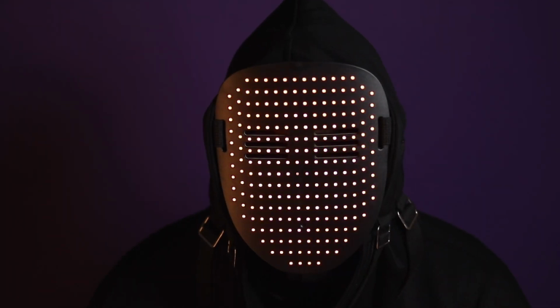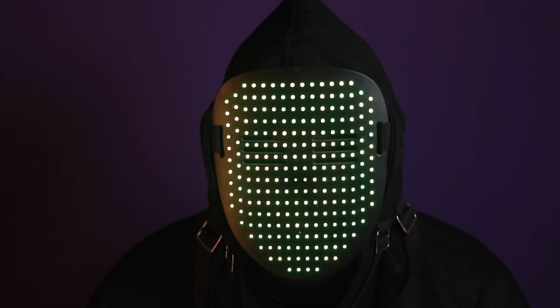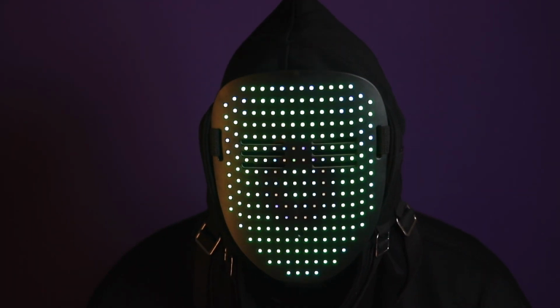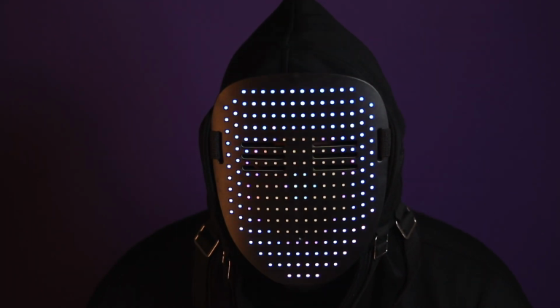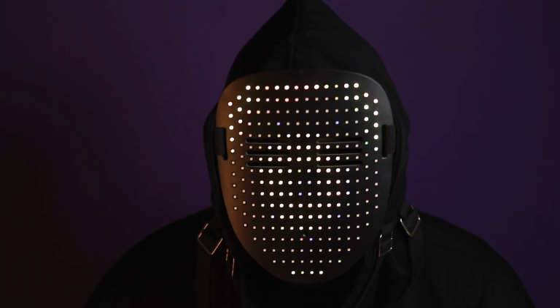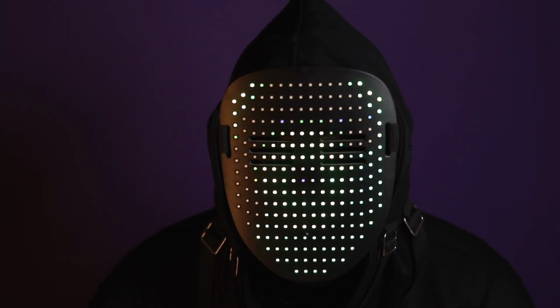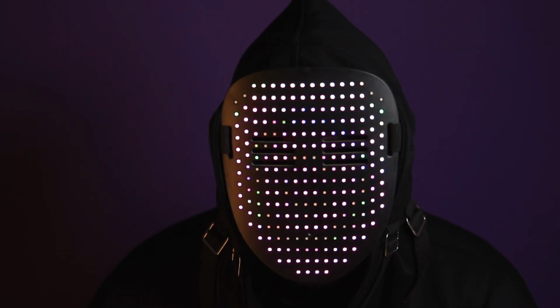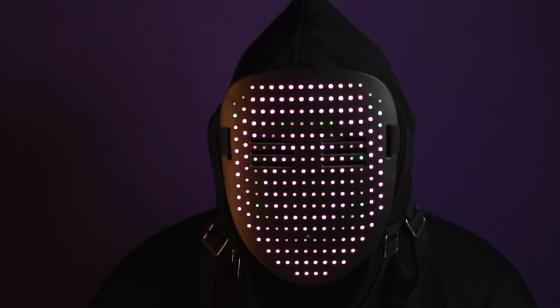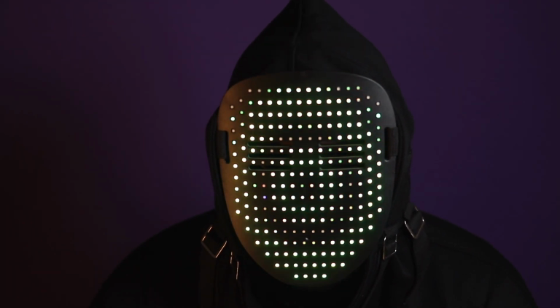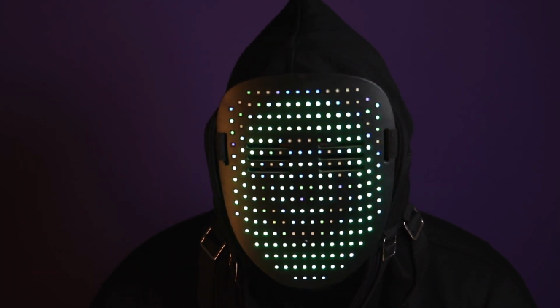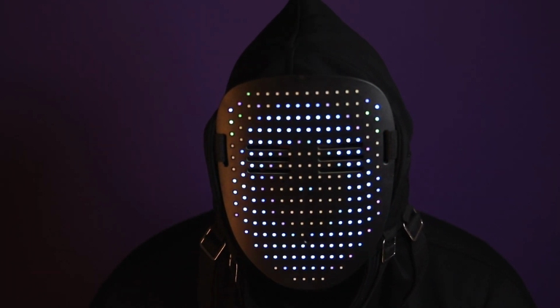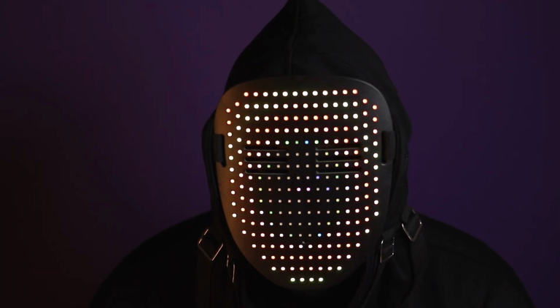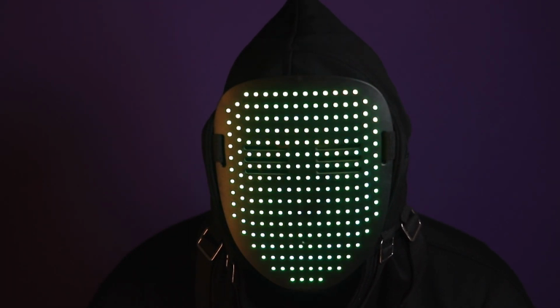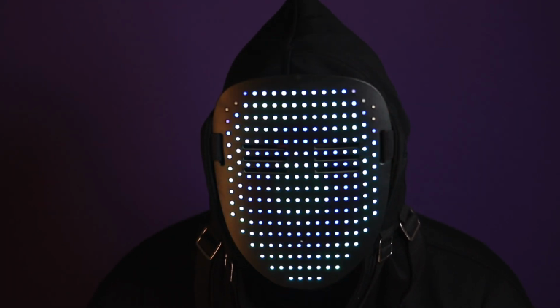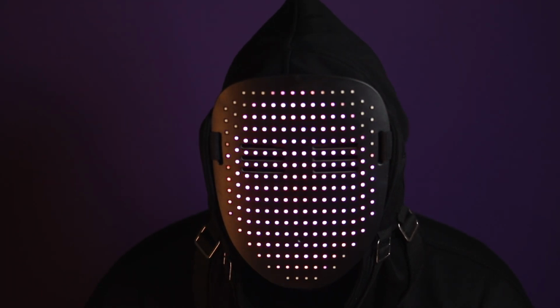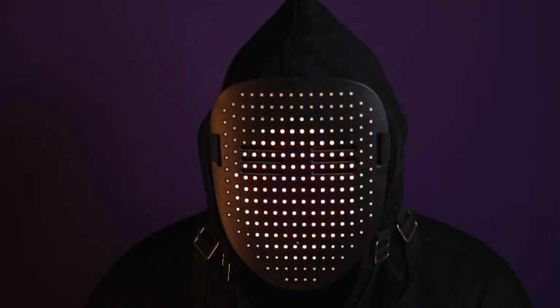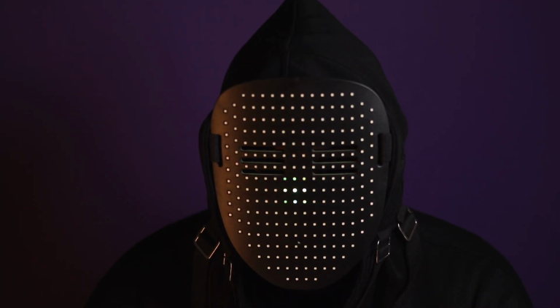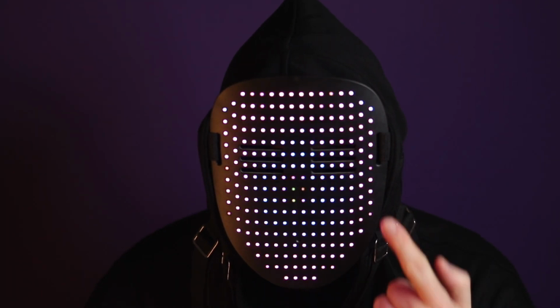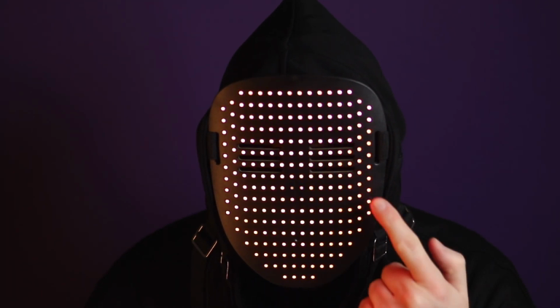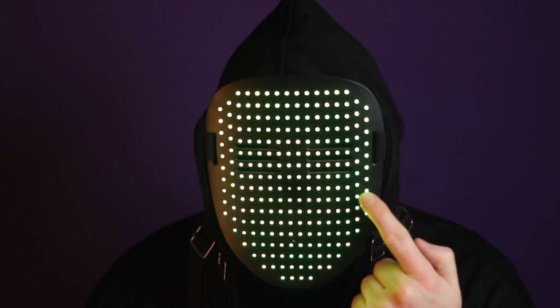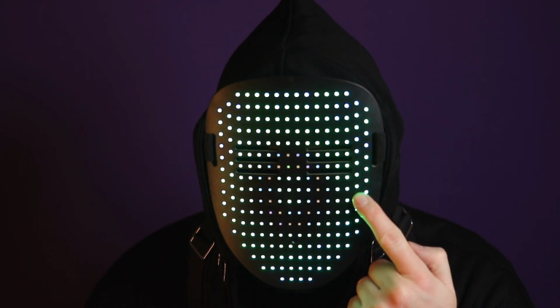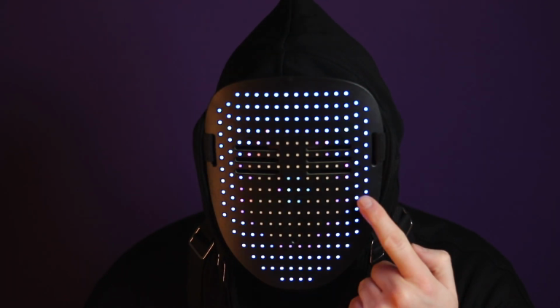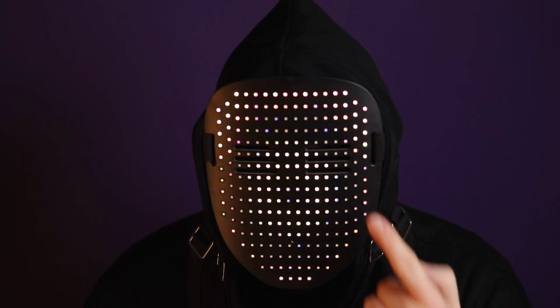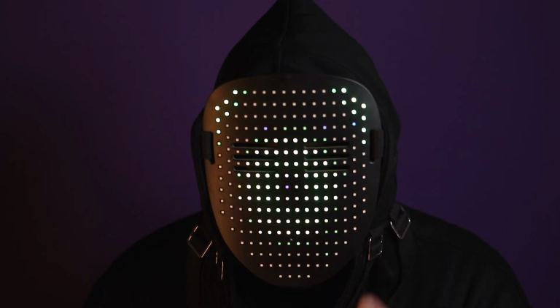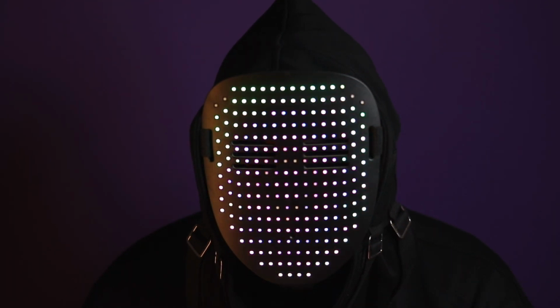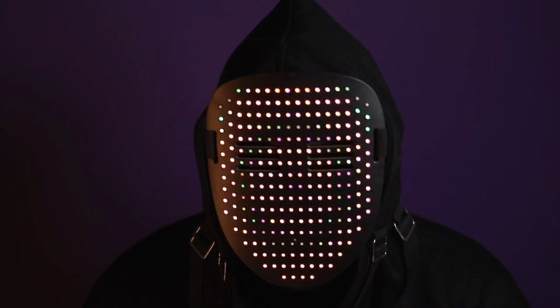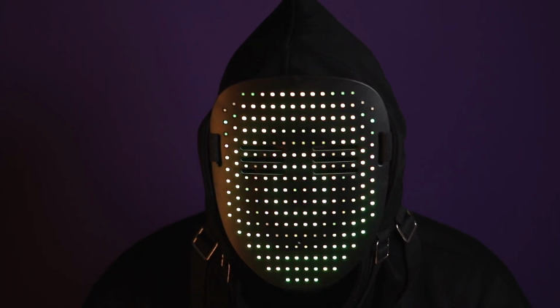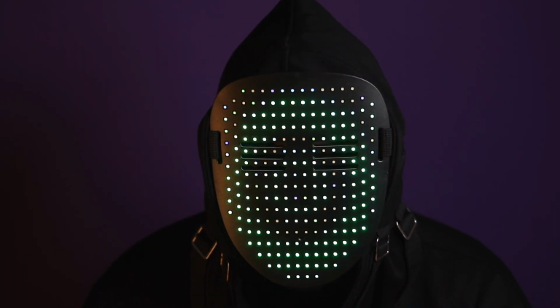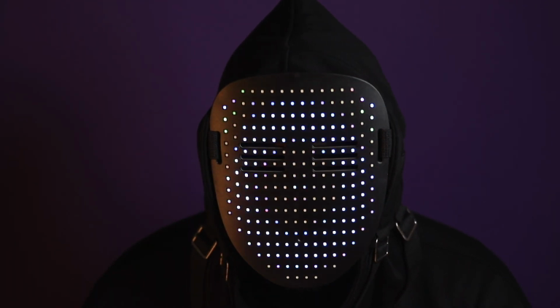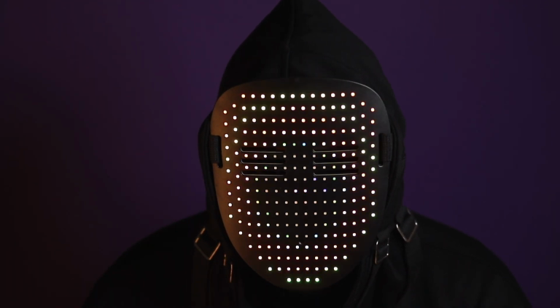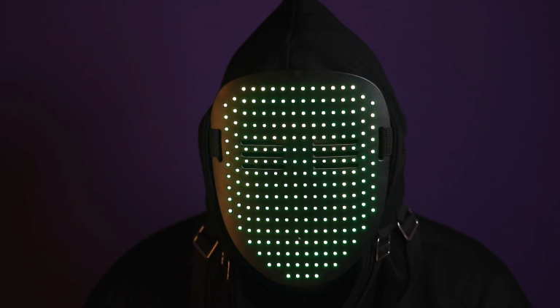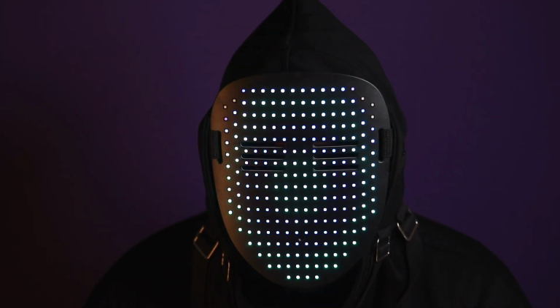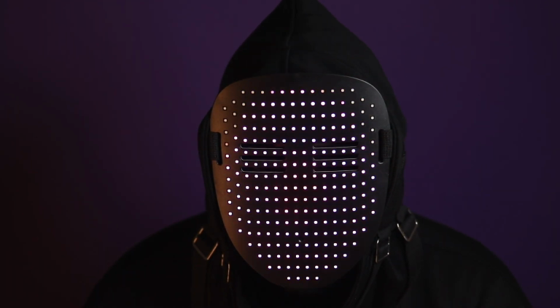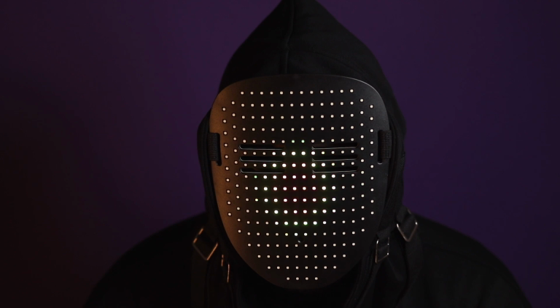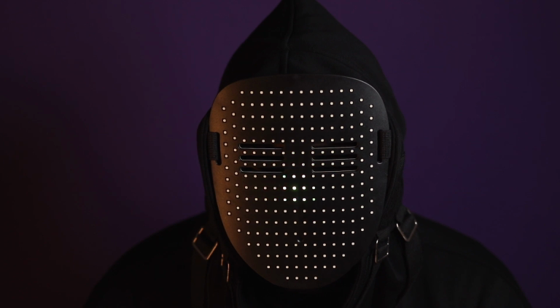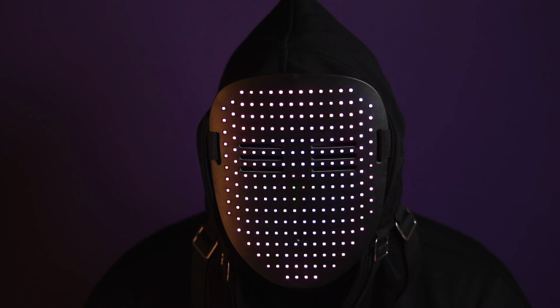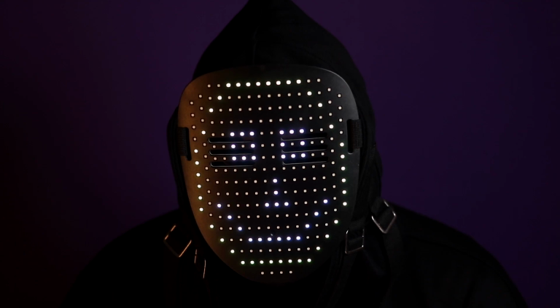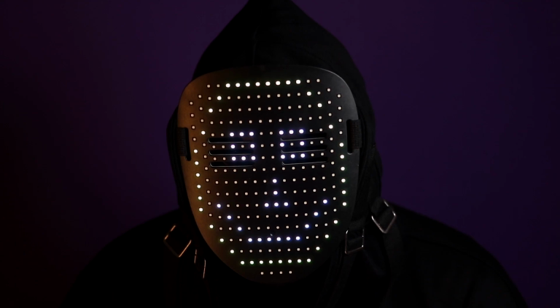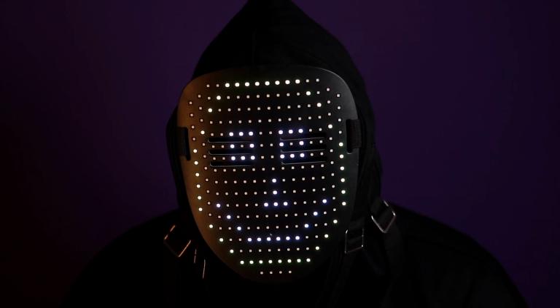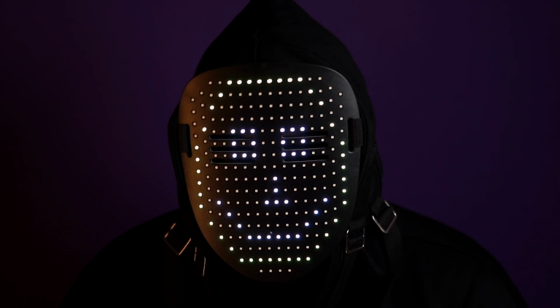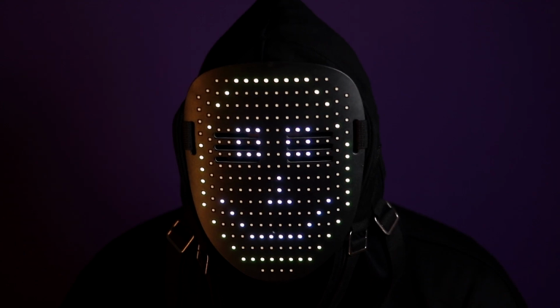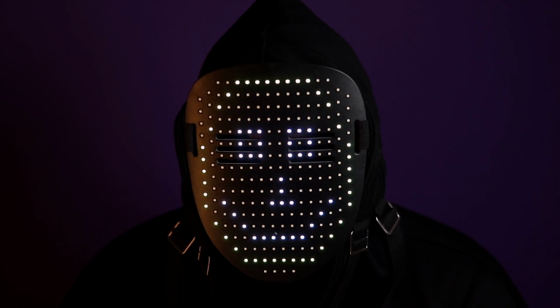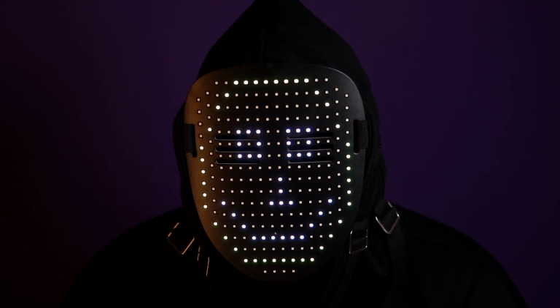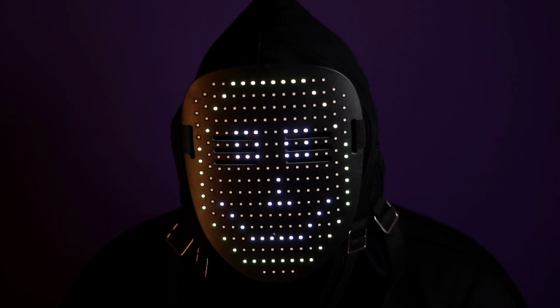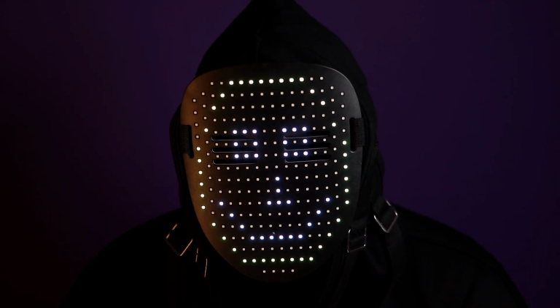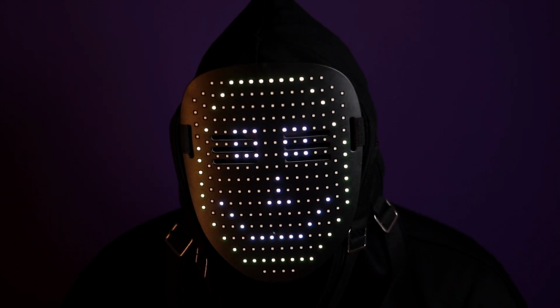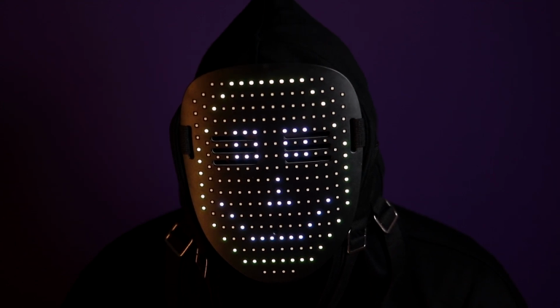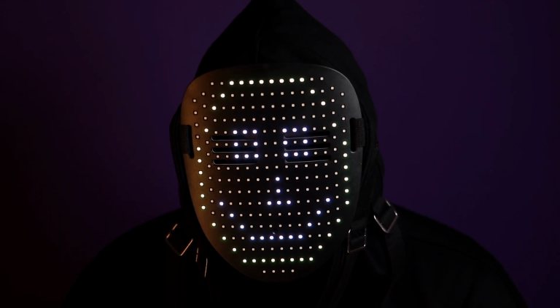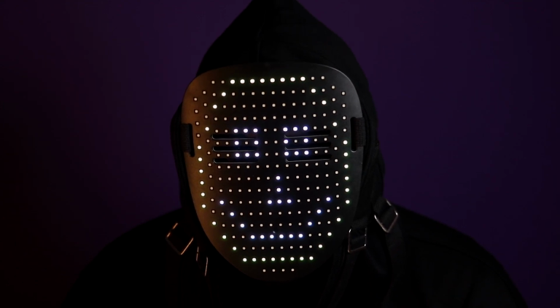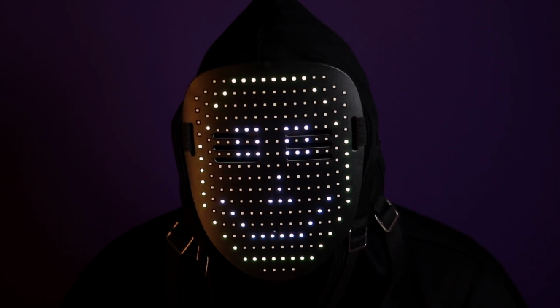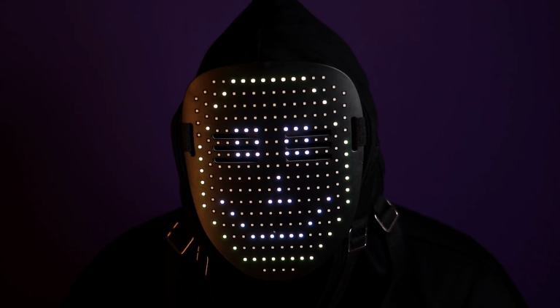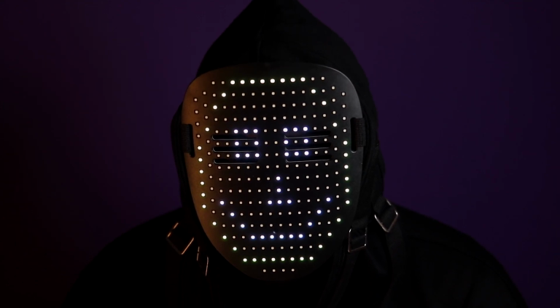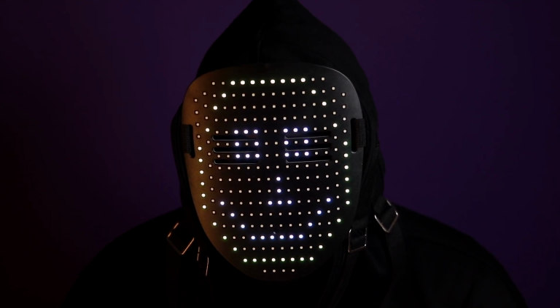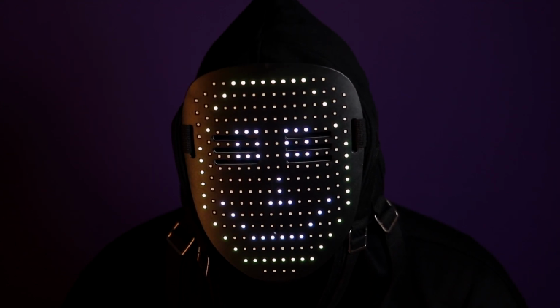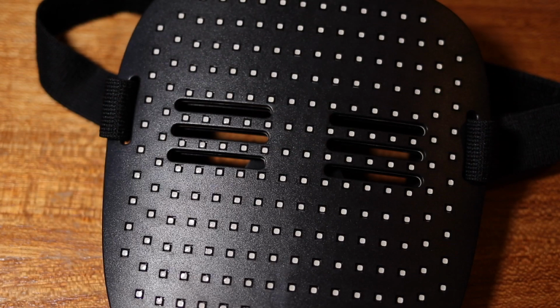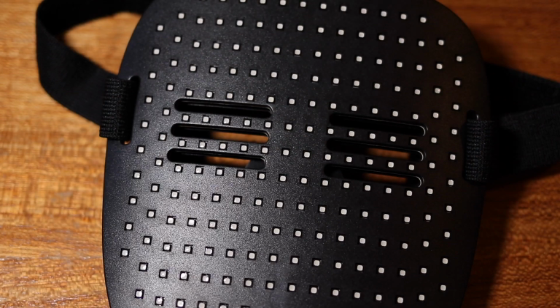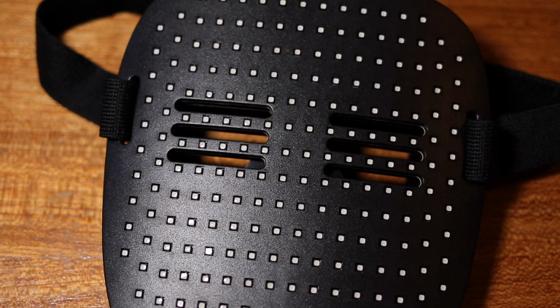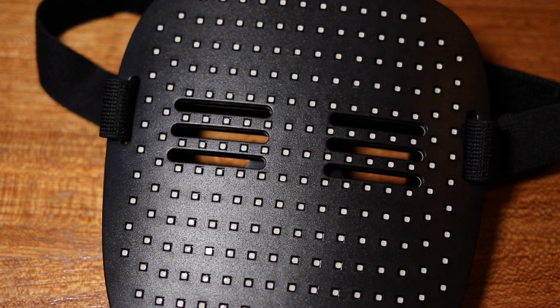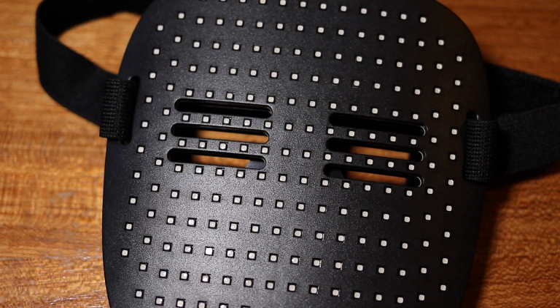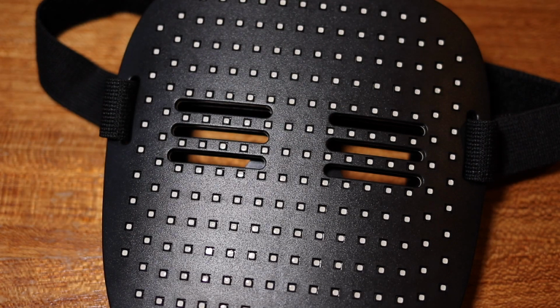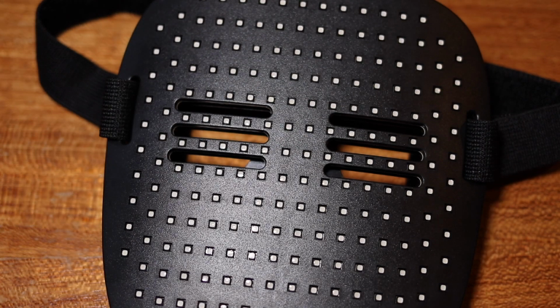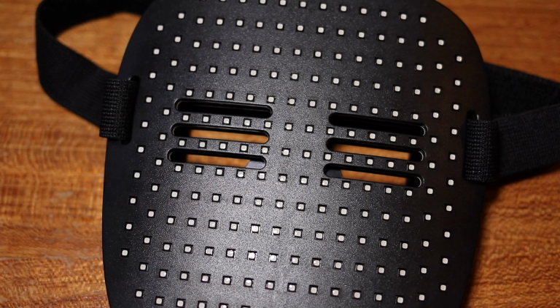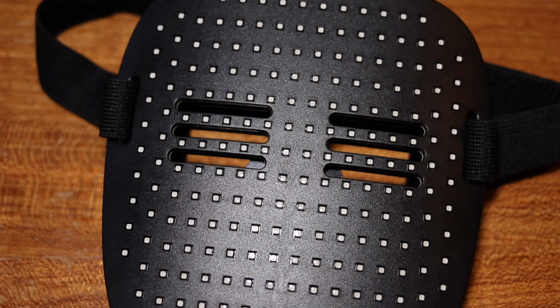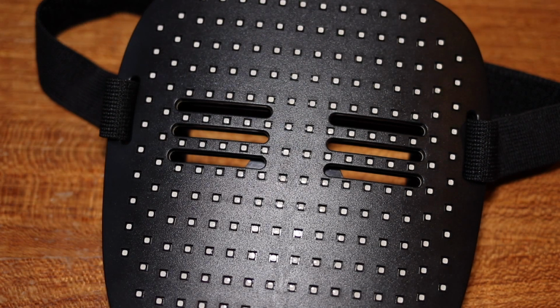Stay to the end of the video because I've got a bonus about this mask coming up, and I'll also go through the different illuminations that this mask does.